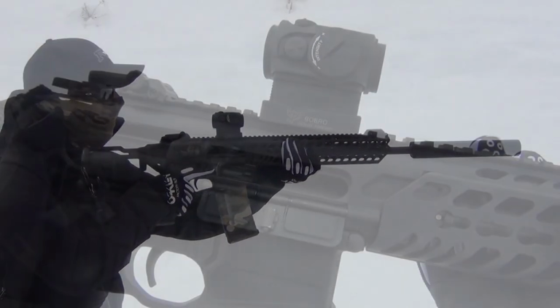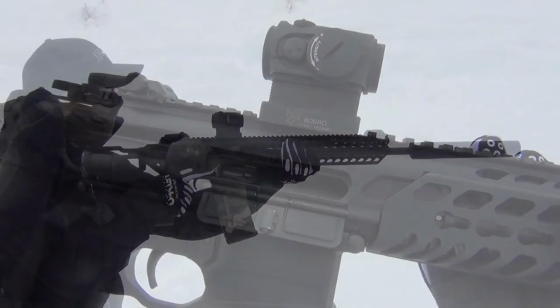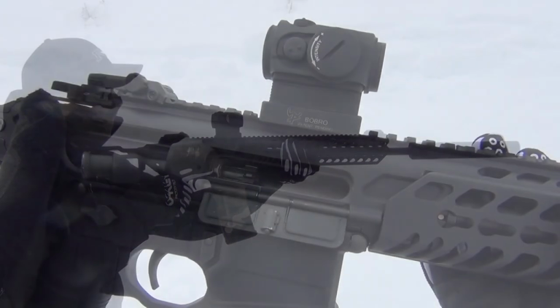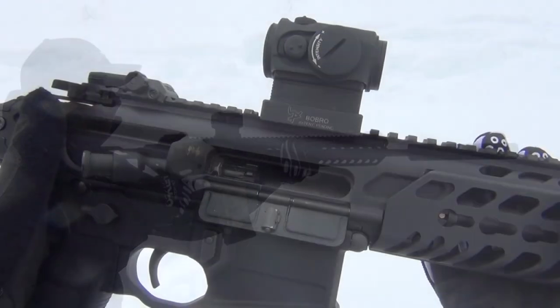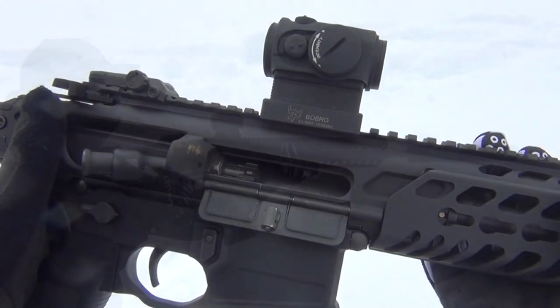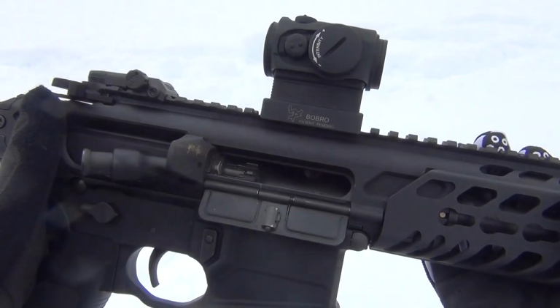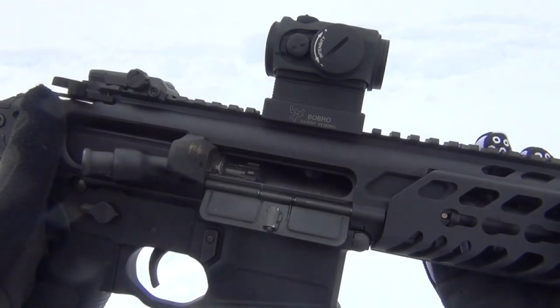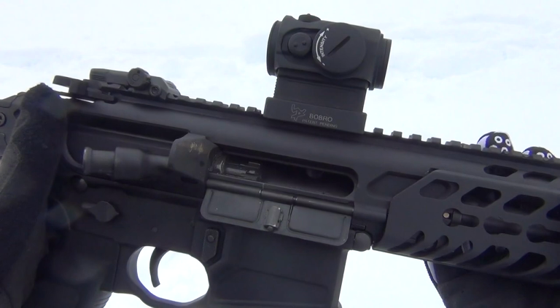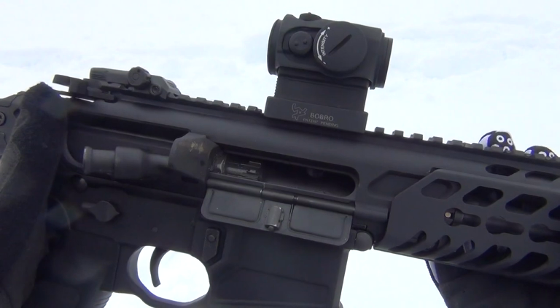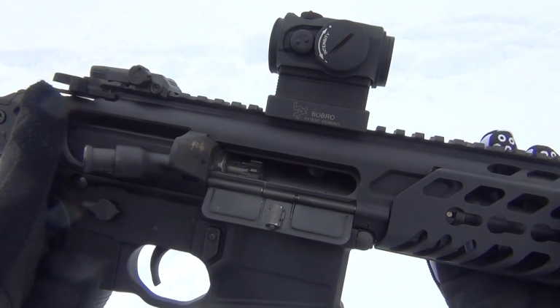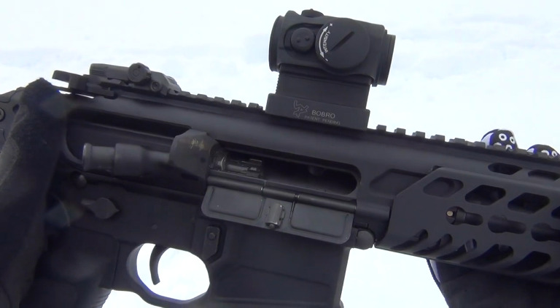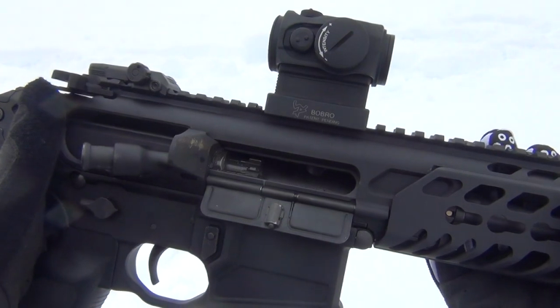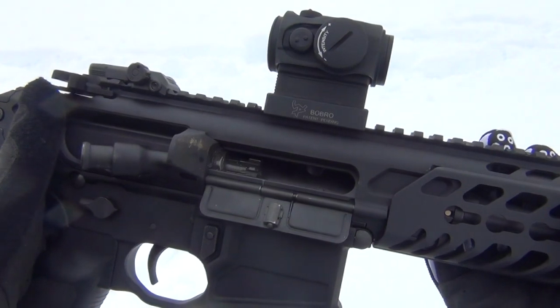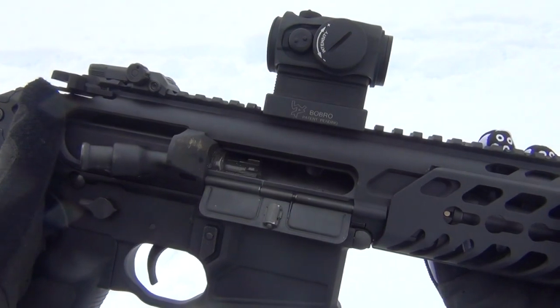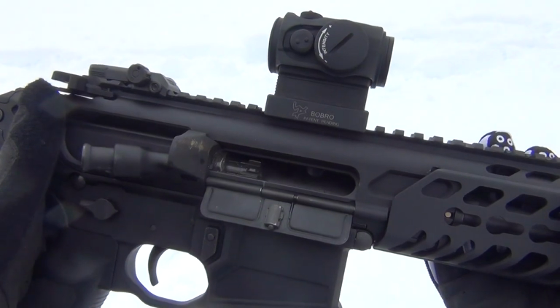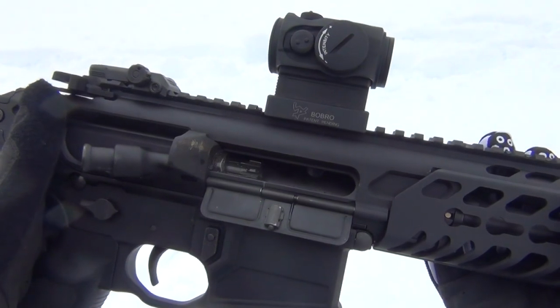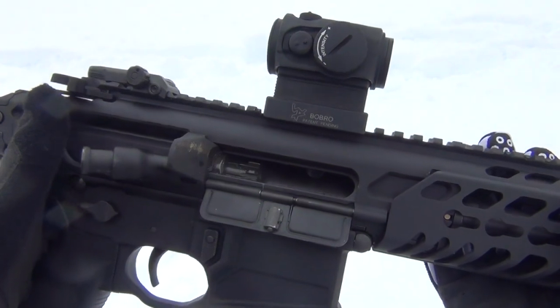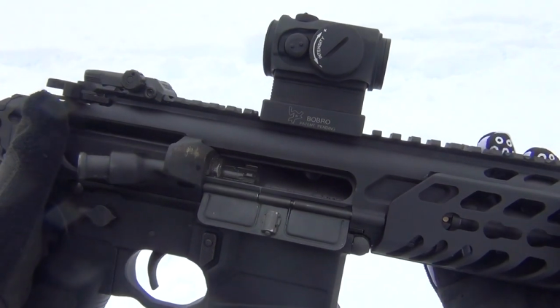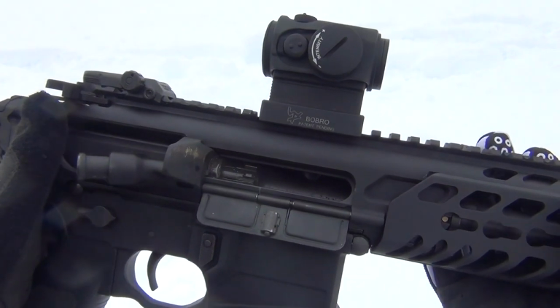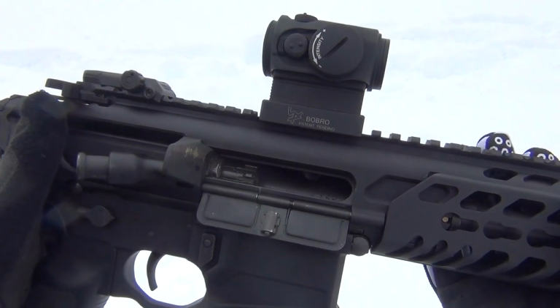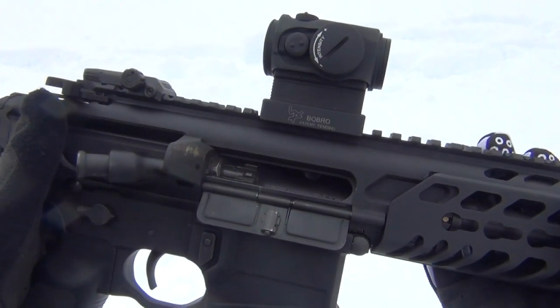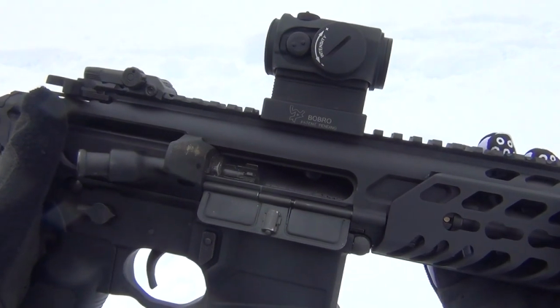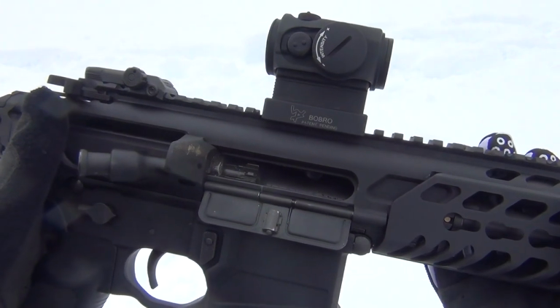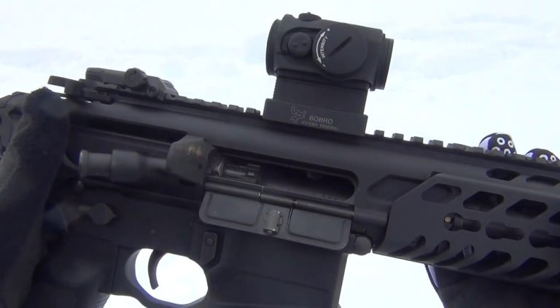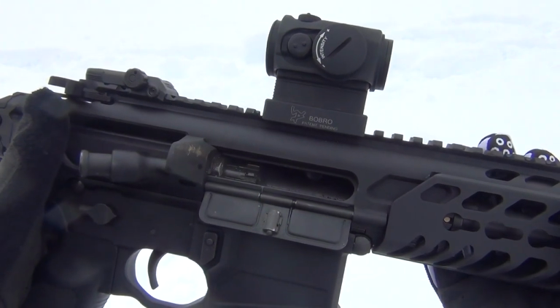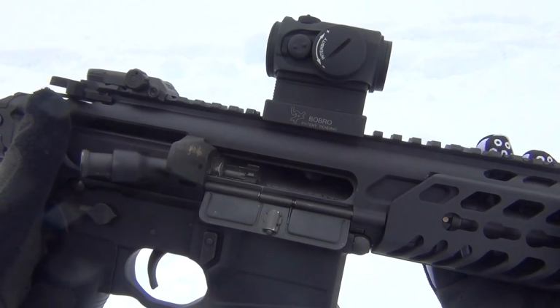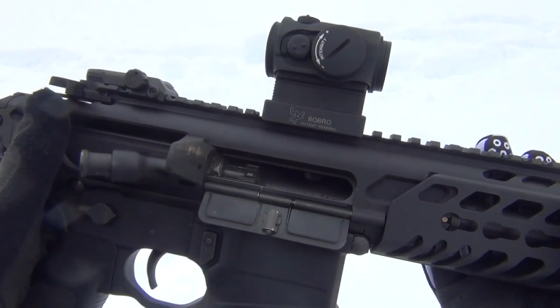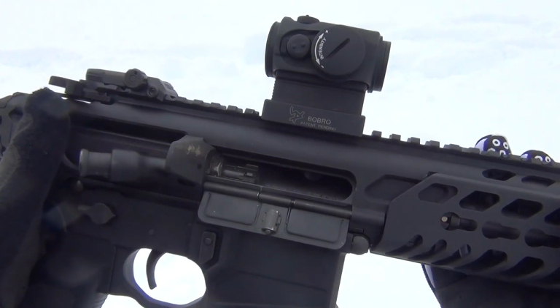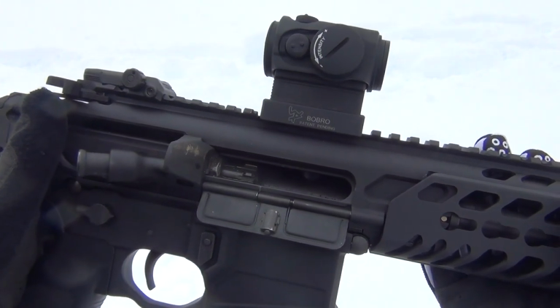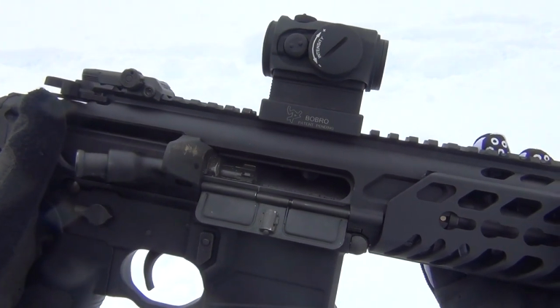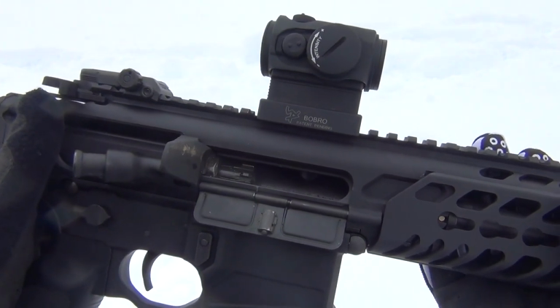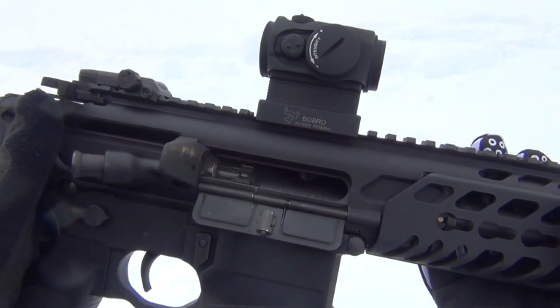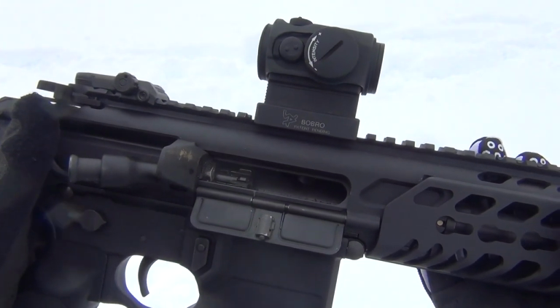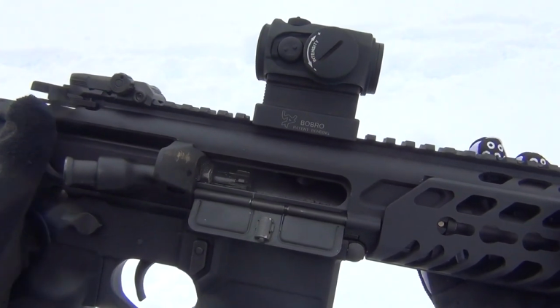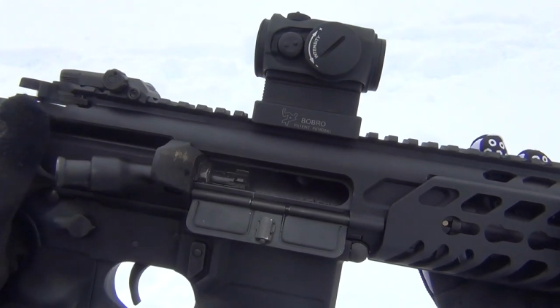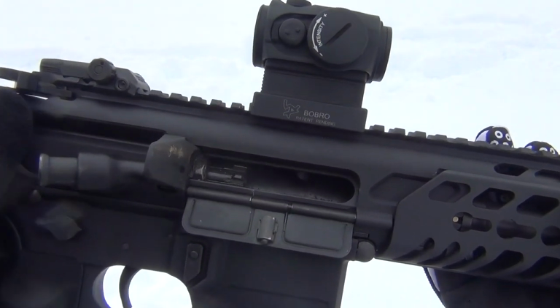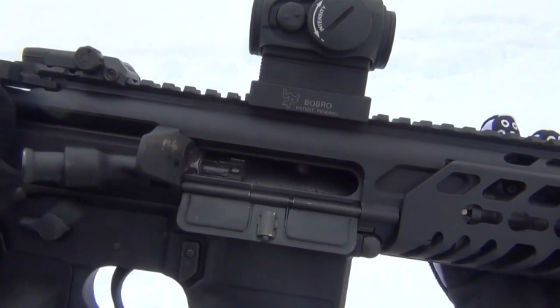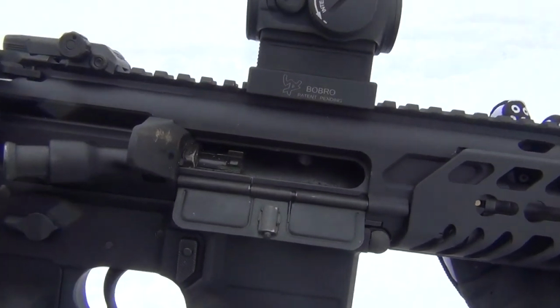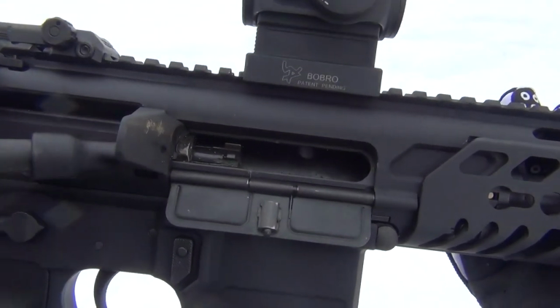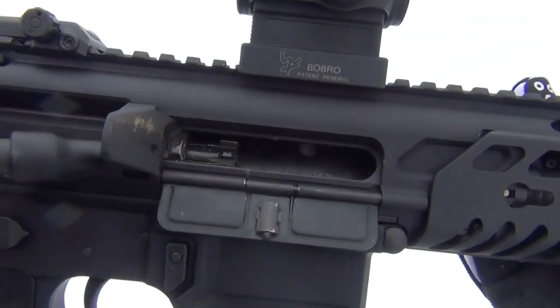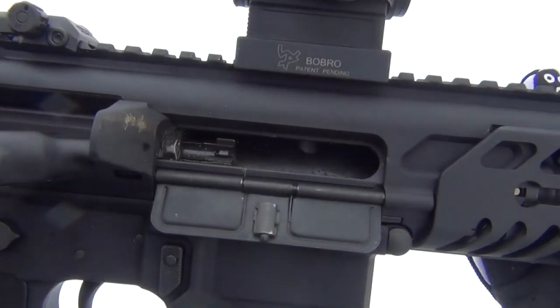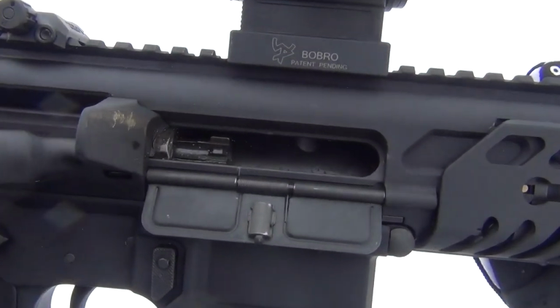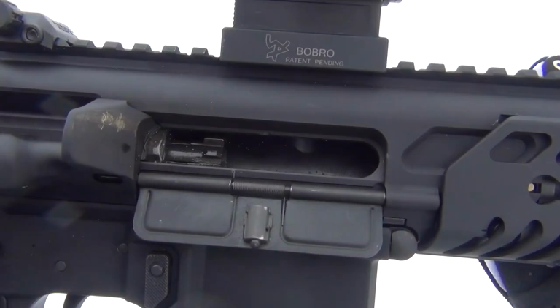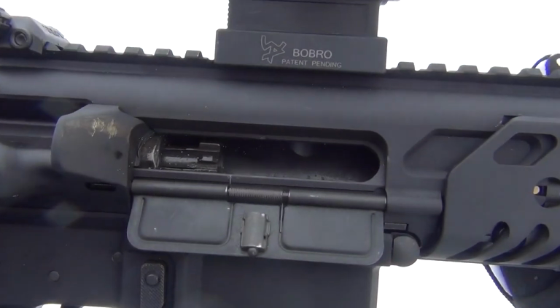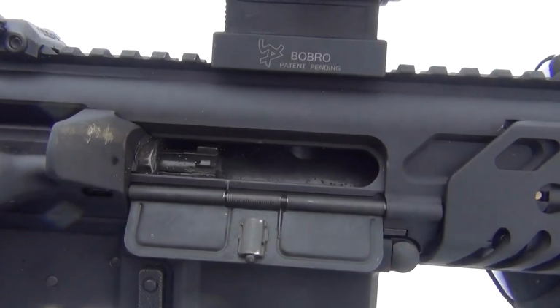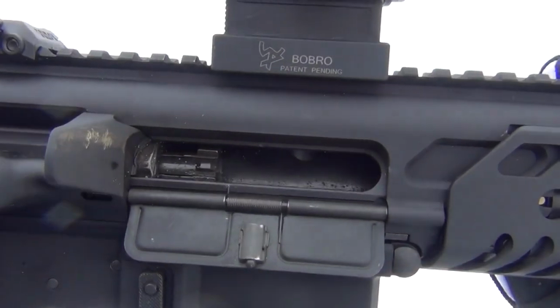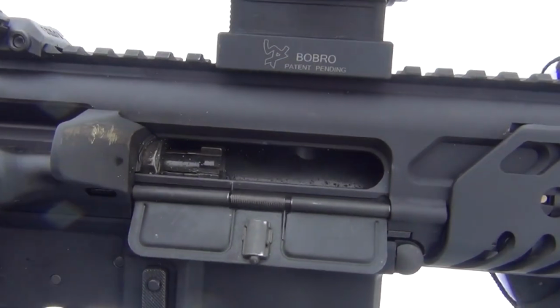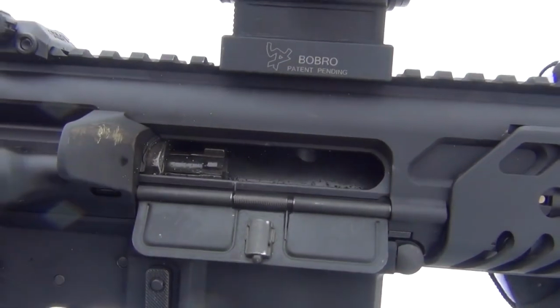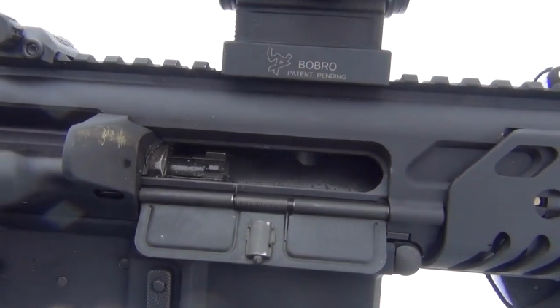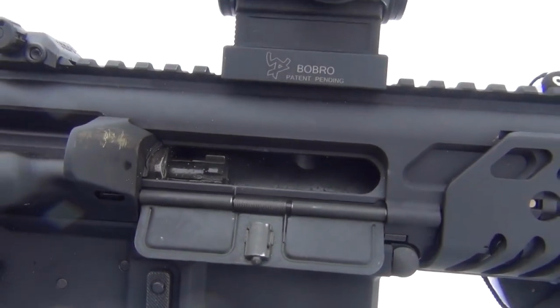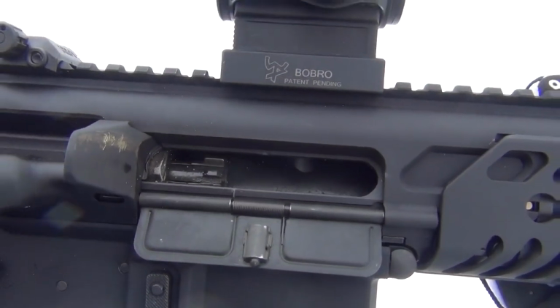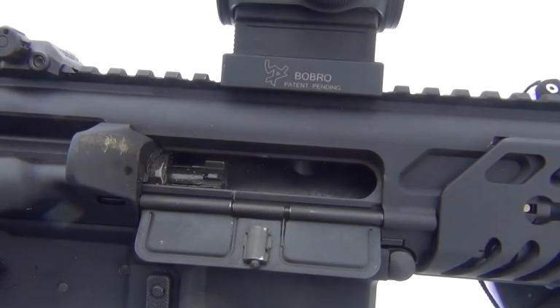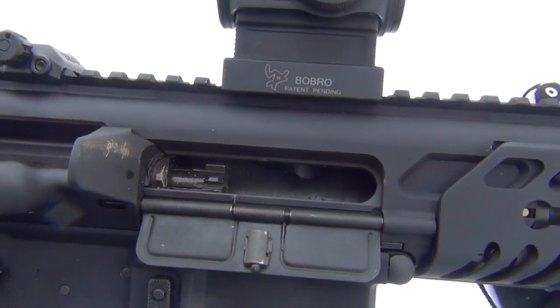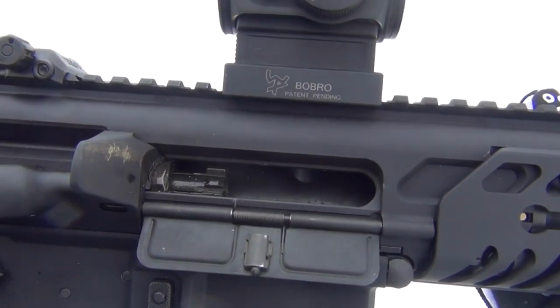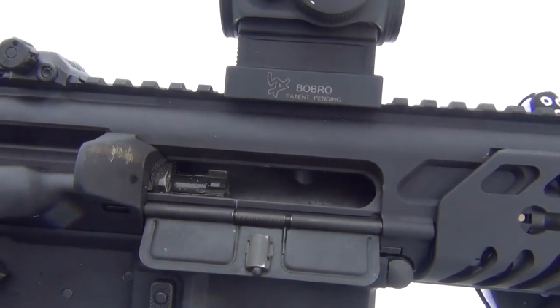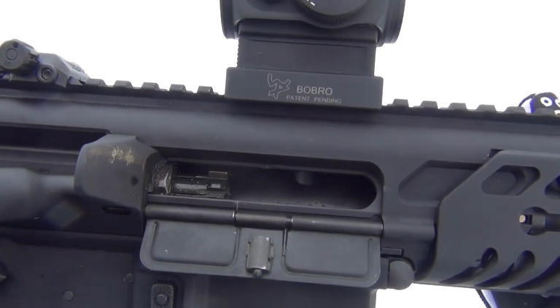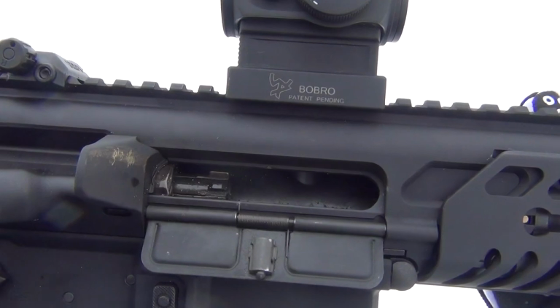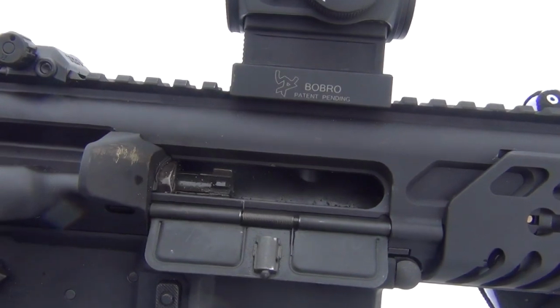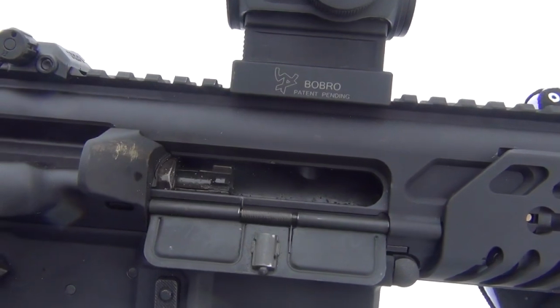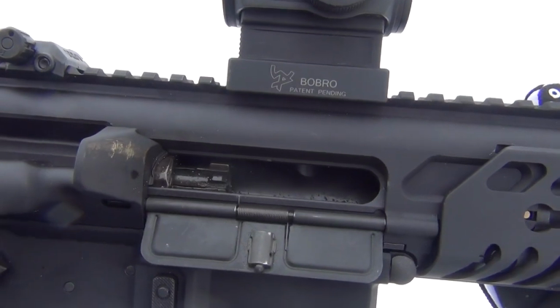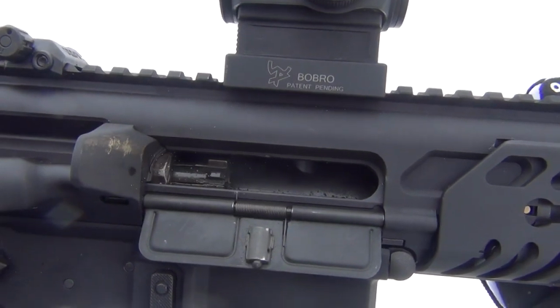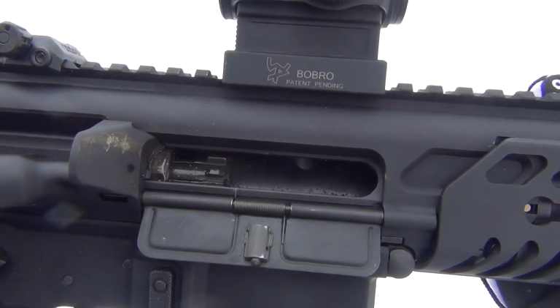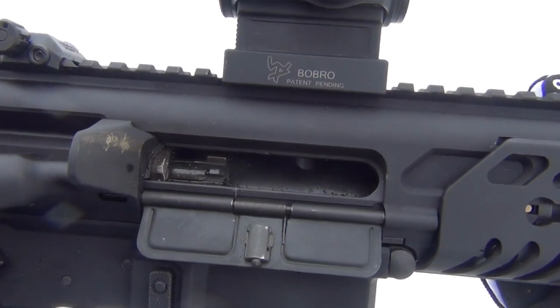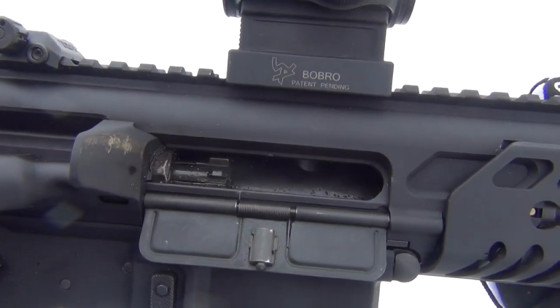The Gemtech ammo has been running fine suppressed, but unsuppressed it won't lock the bolt all the way back after the last round.